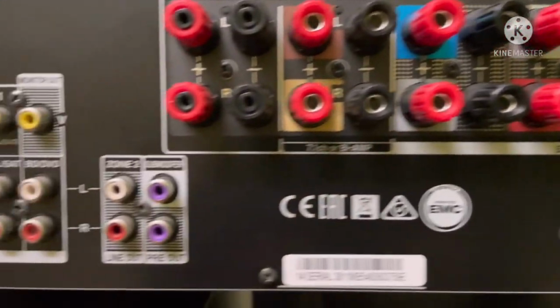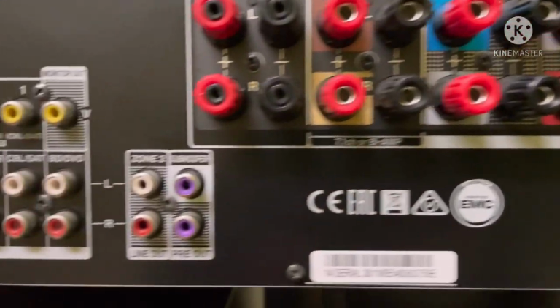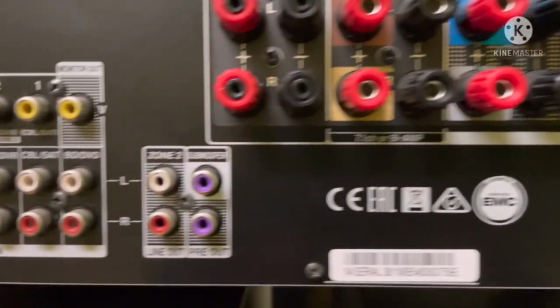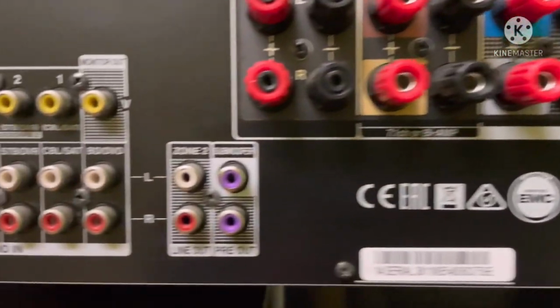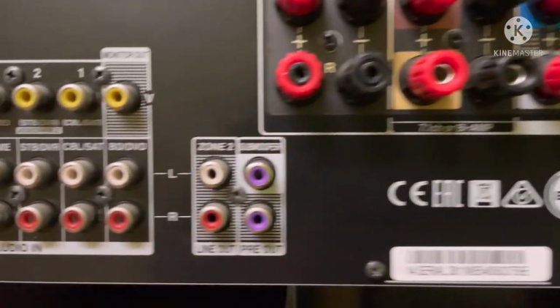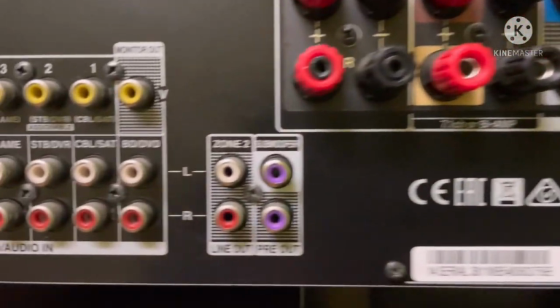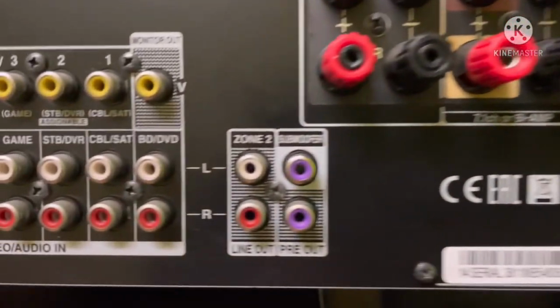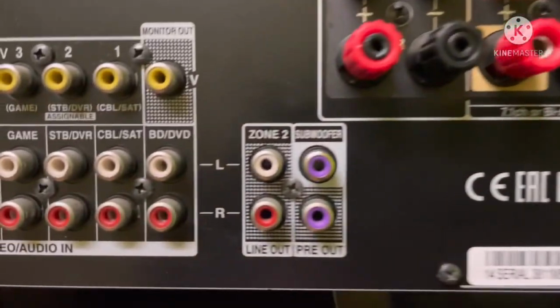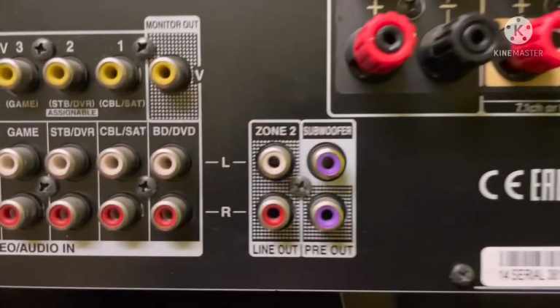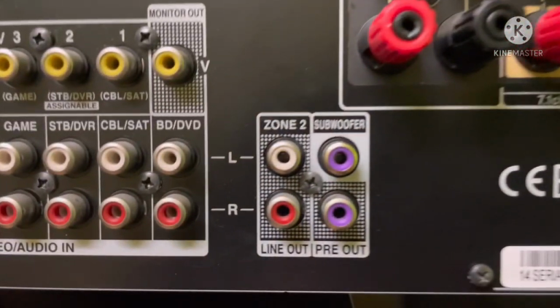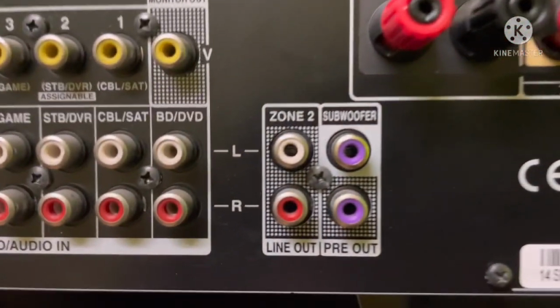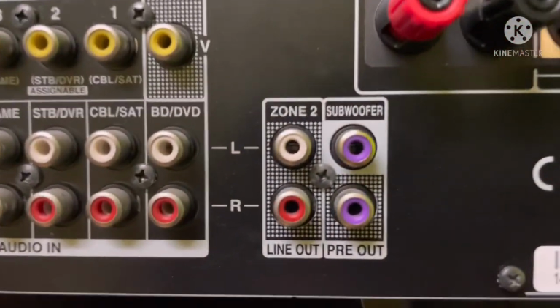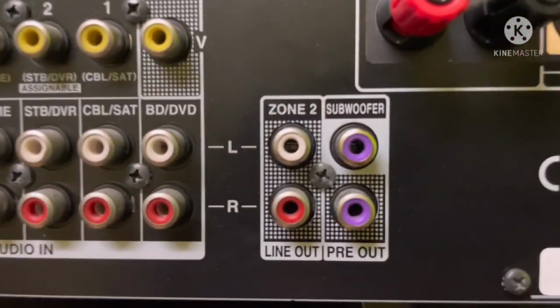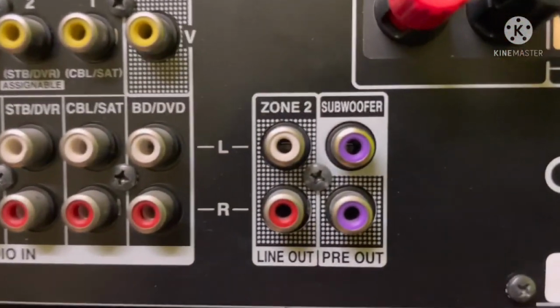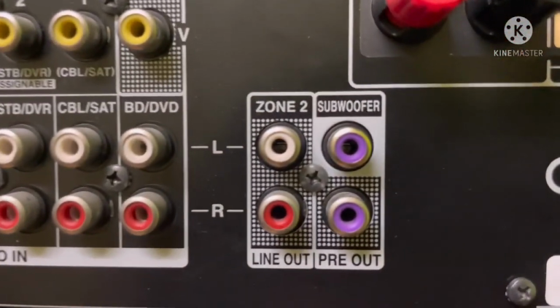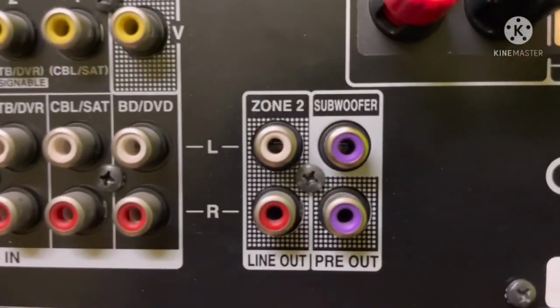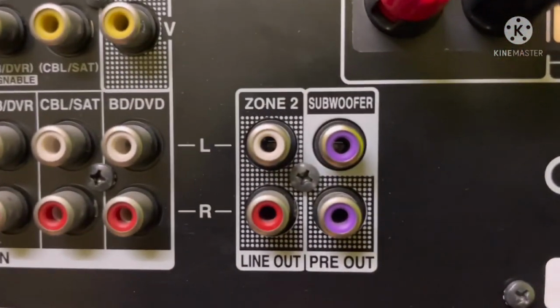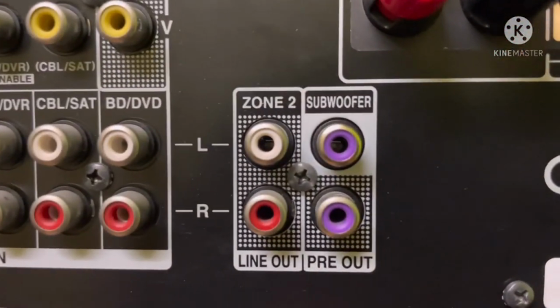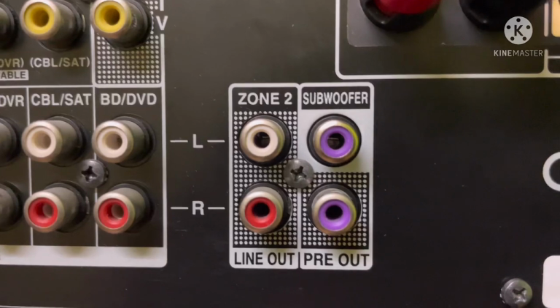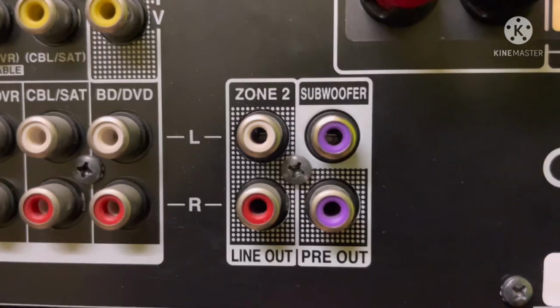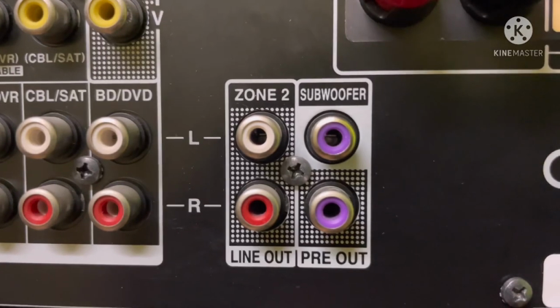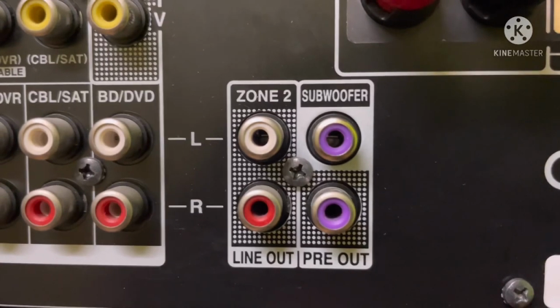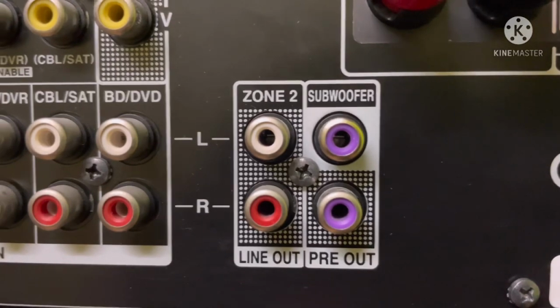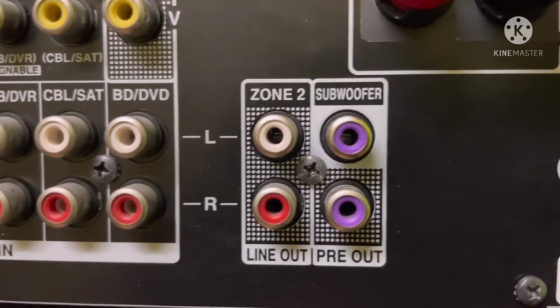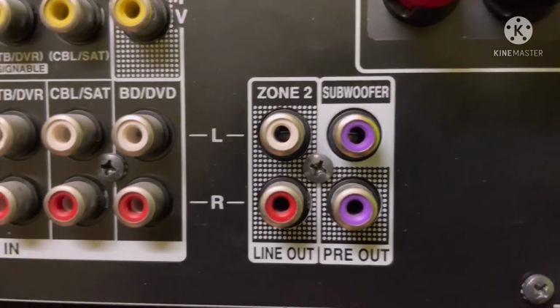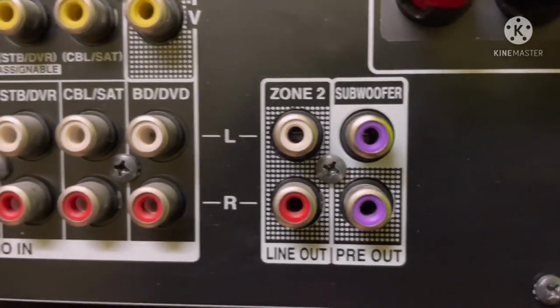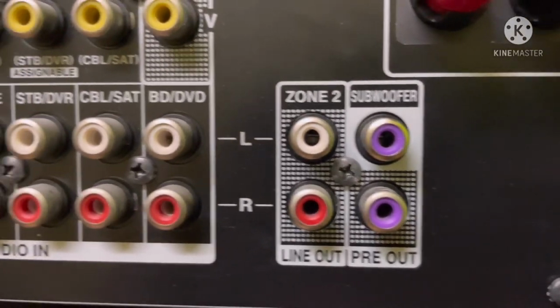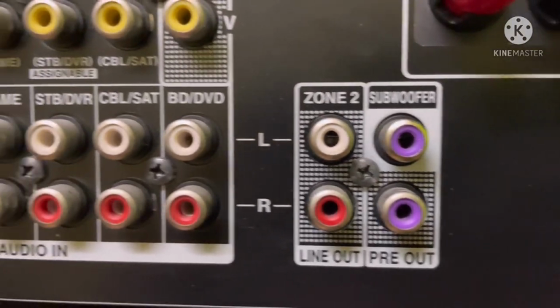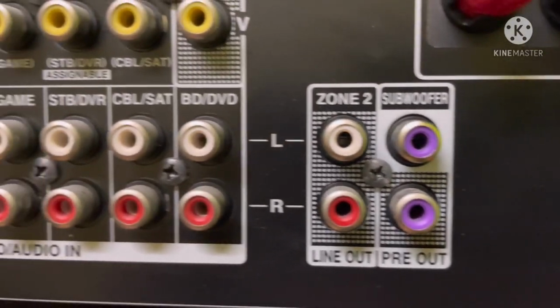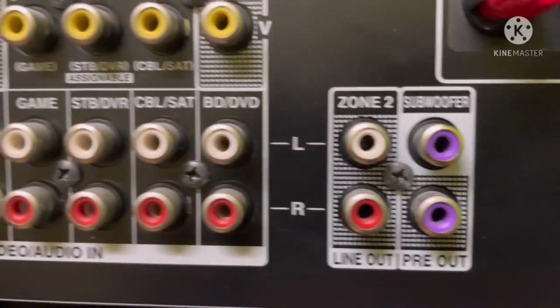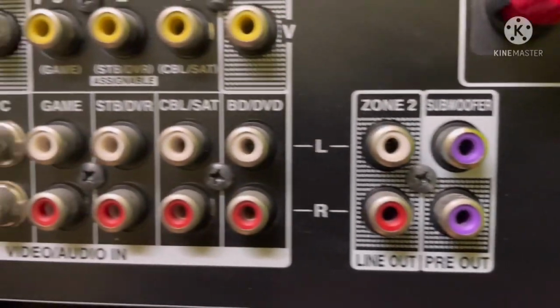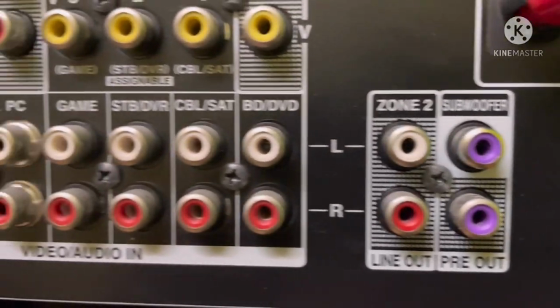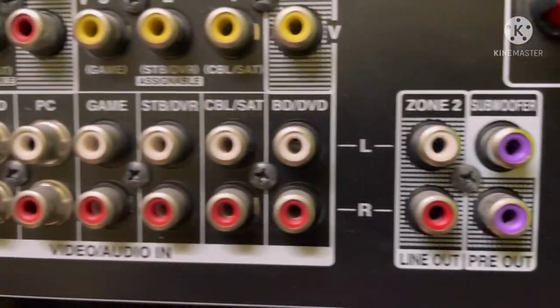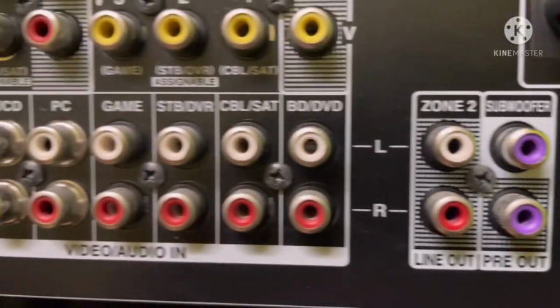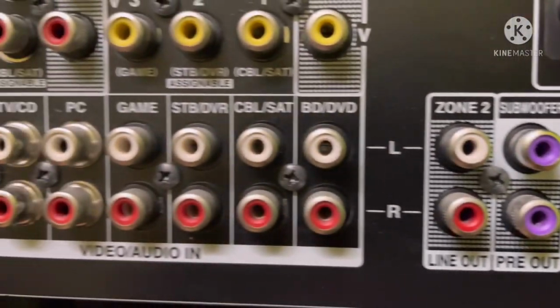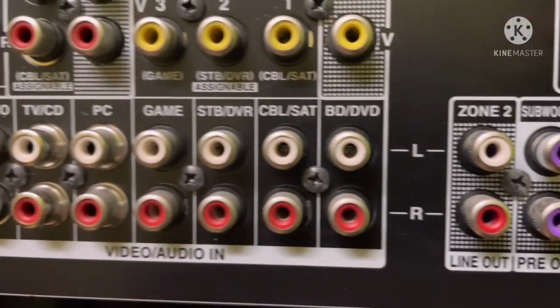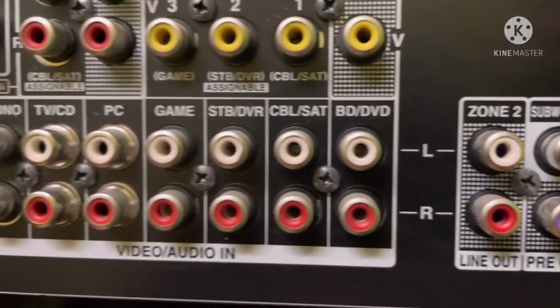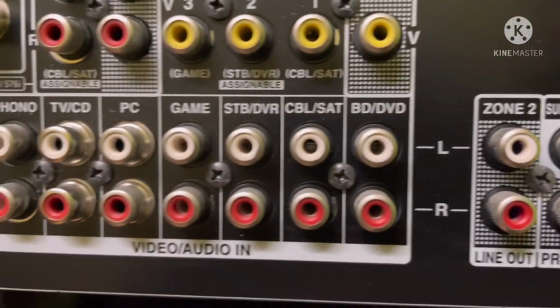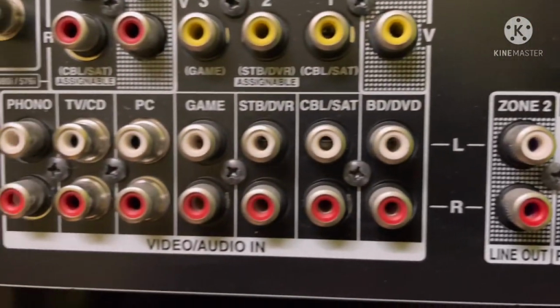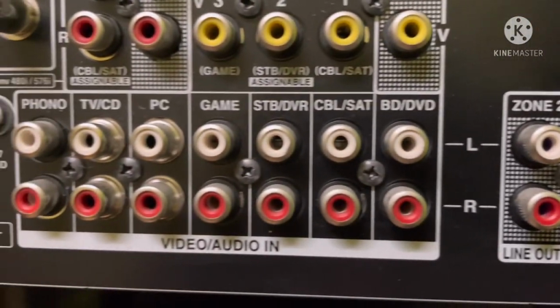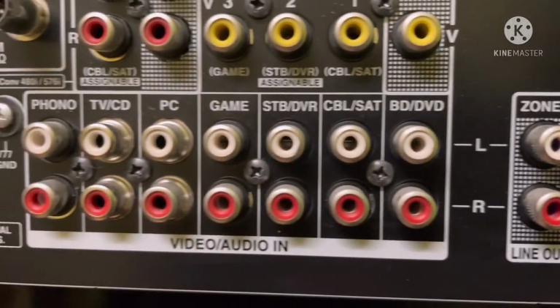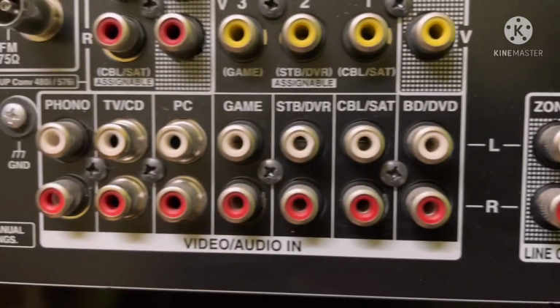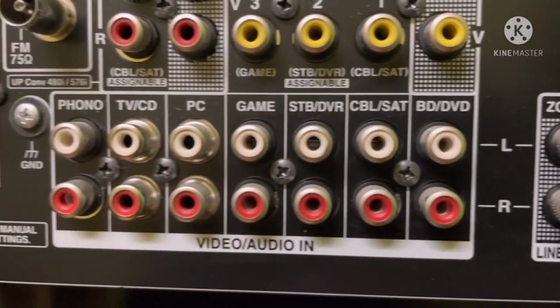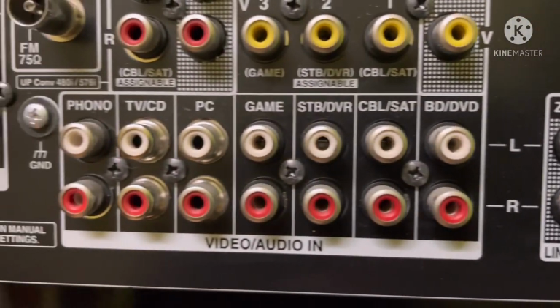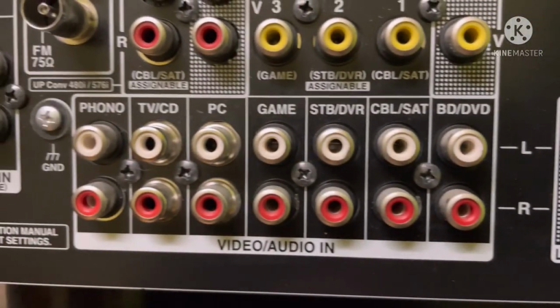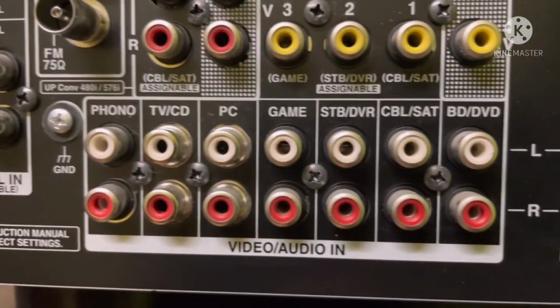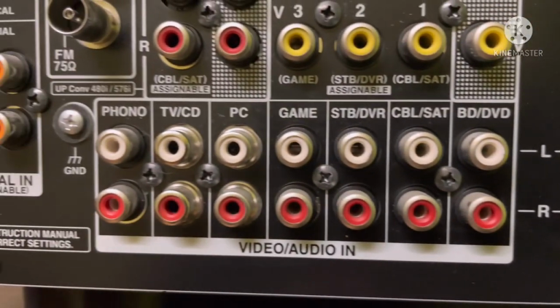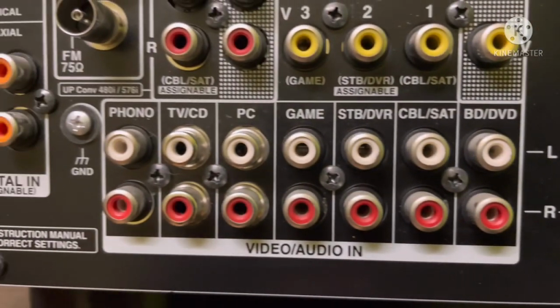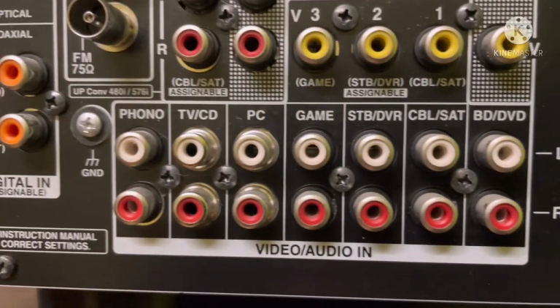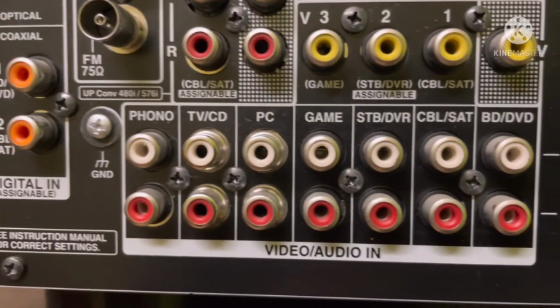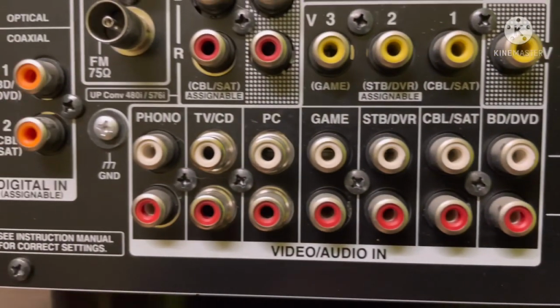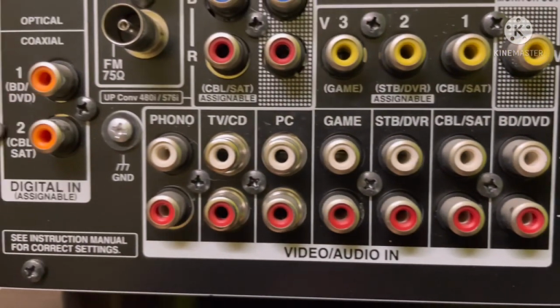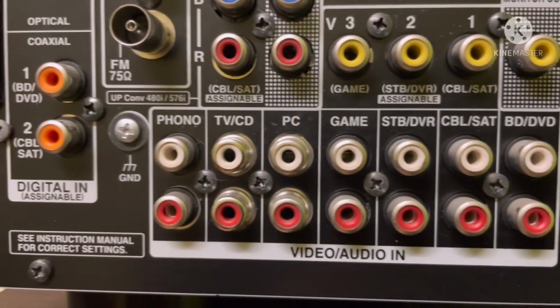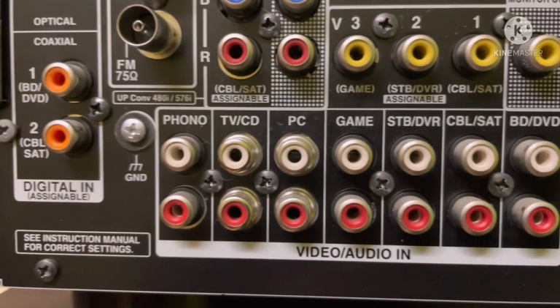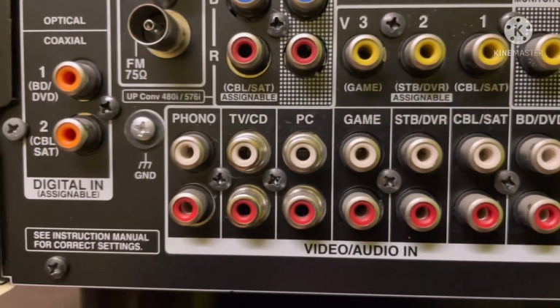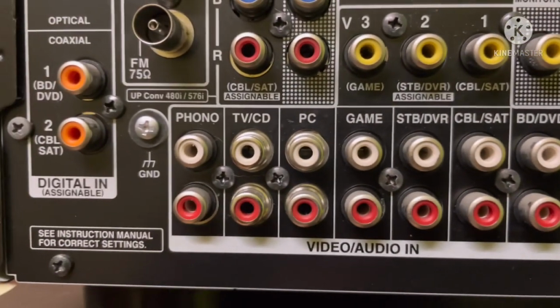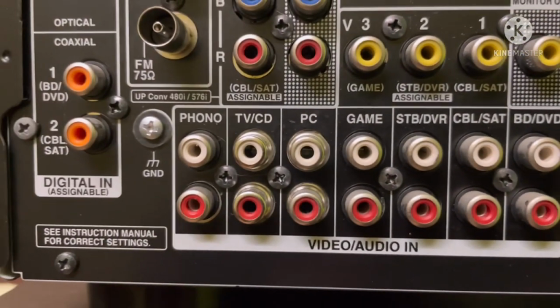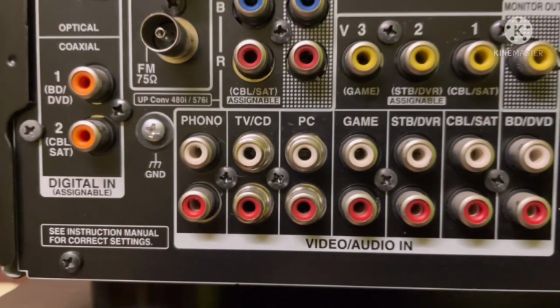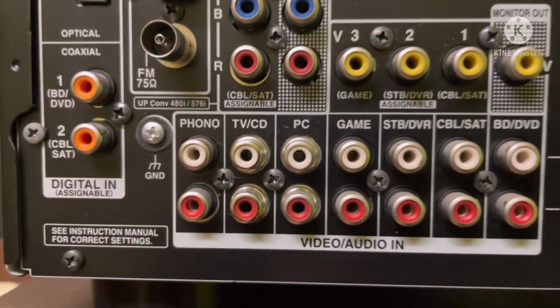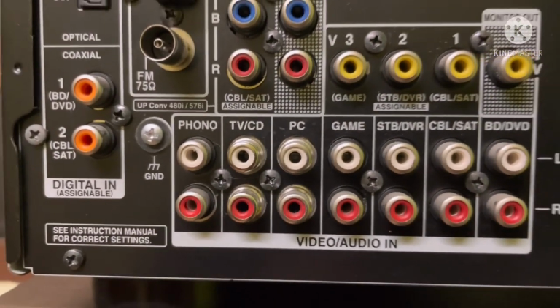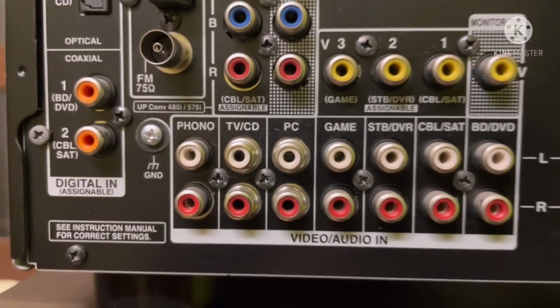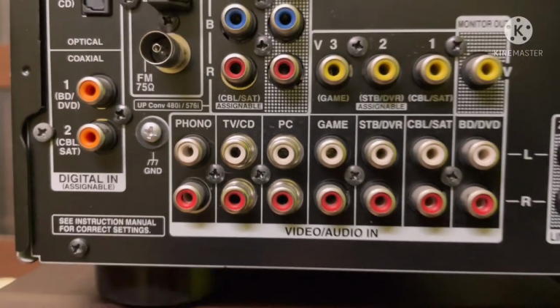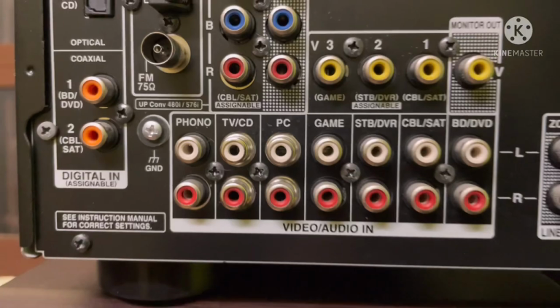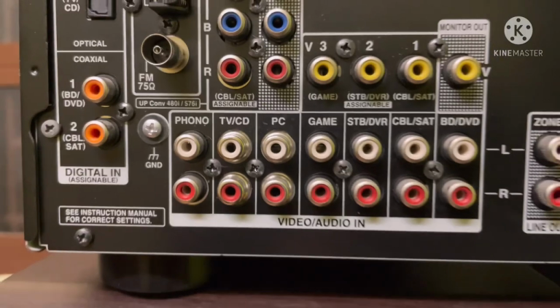This is a nice and powerful receiver. The receiver comes with an original remote, but there are no additional accessories included.